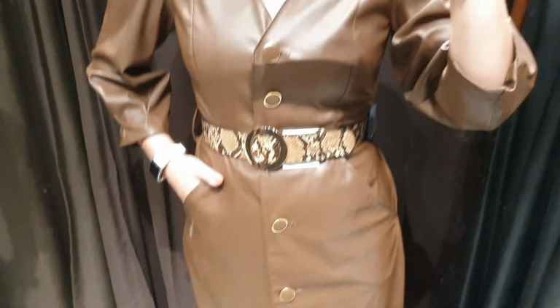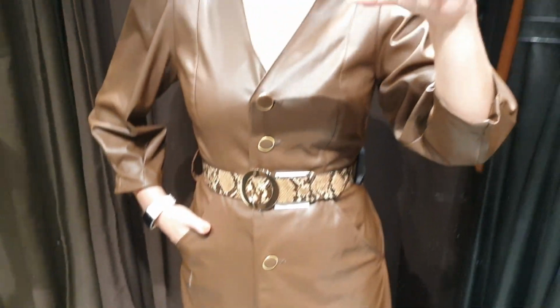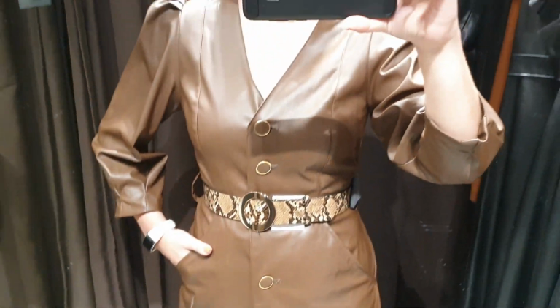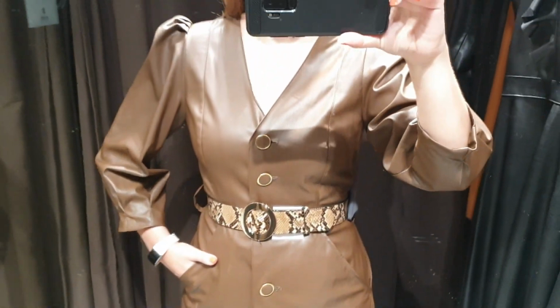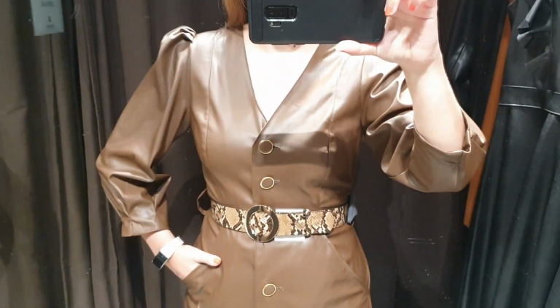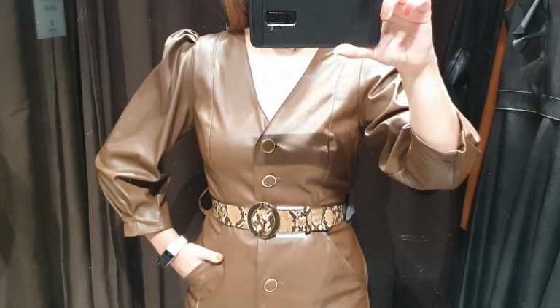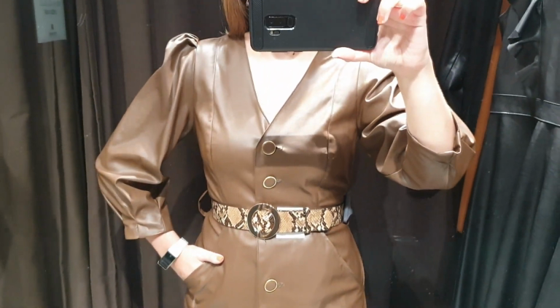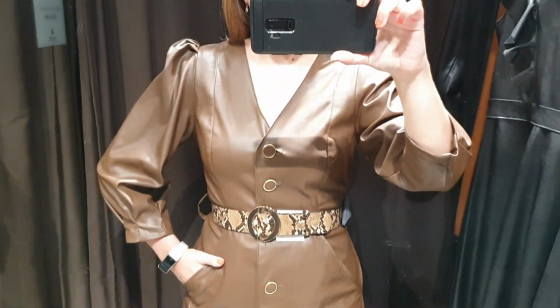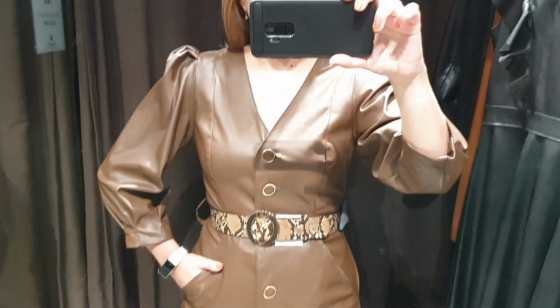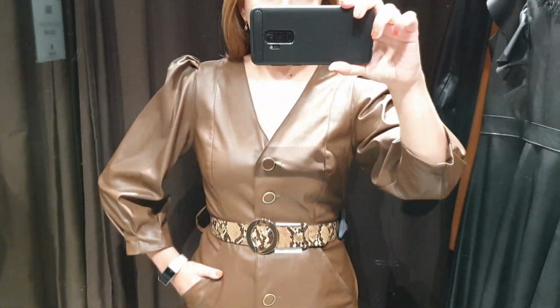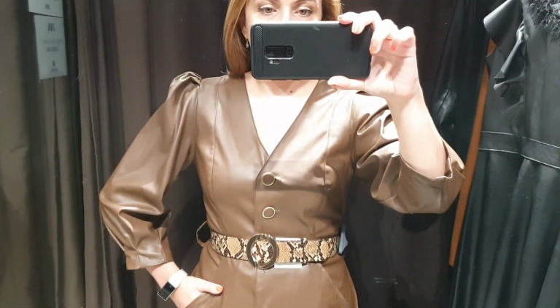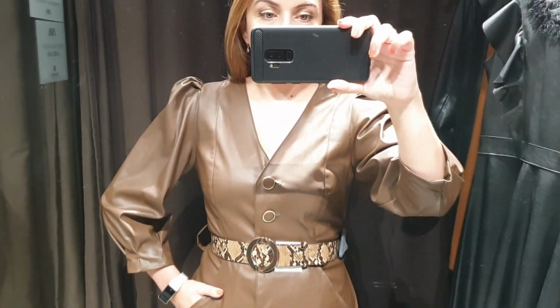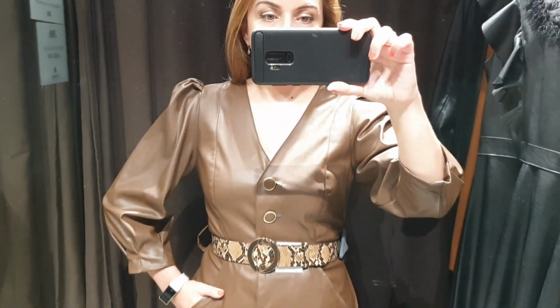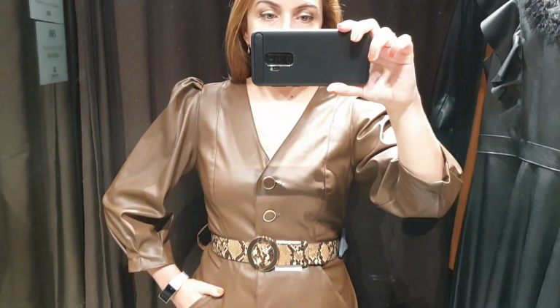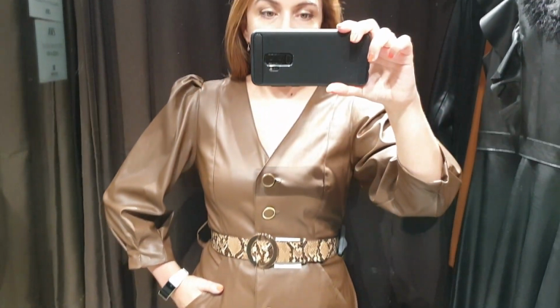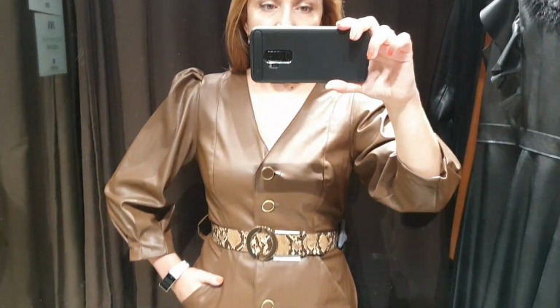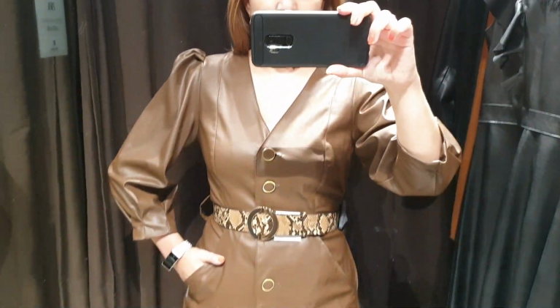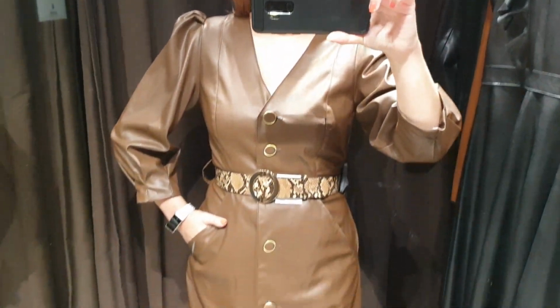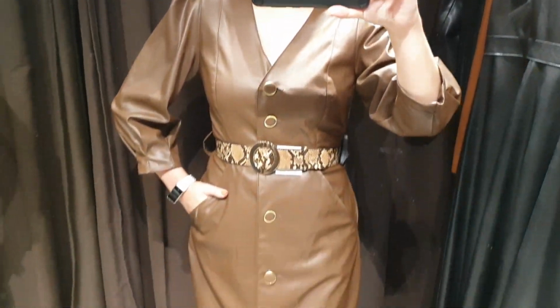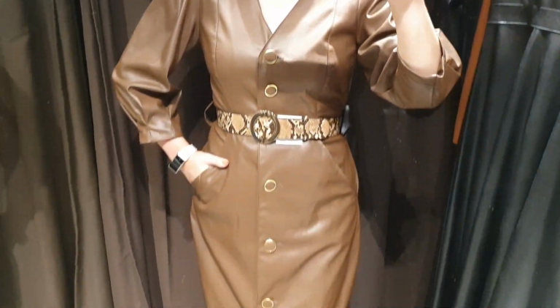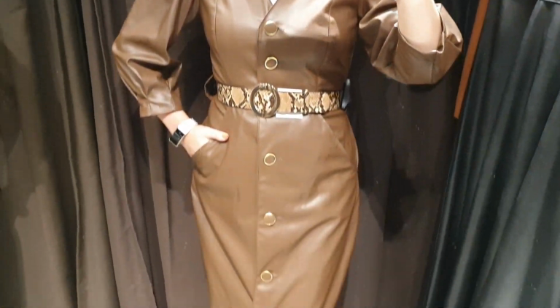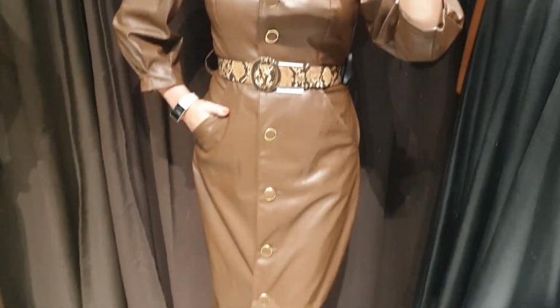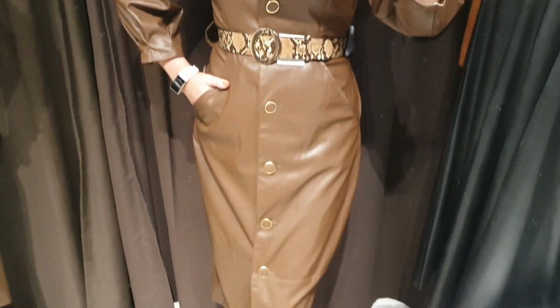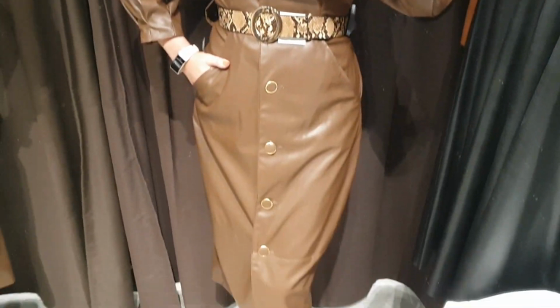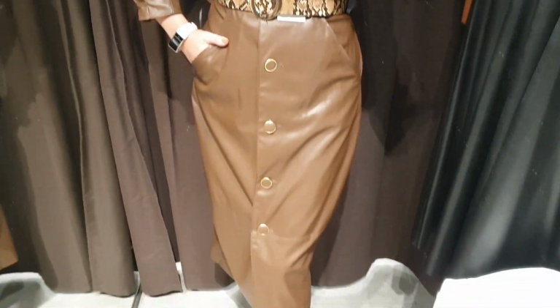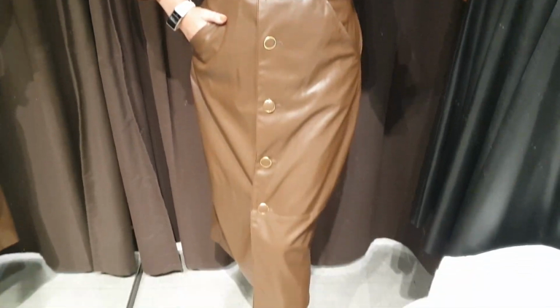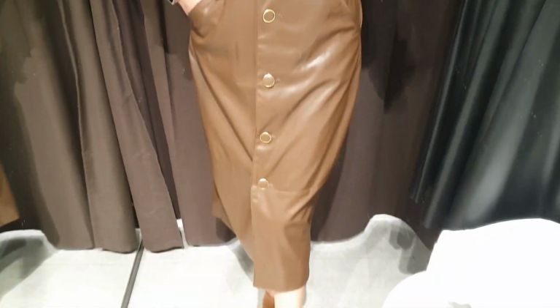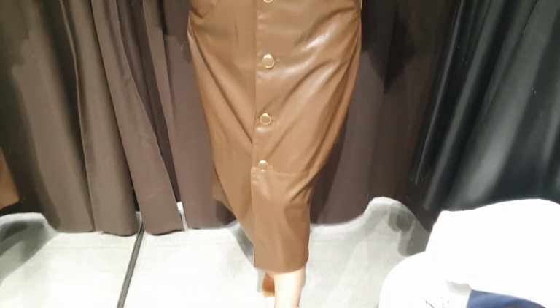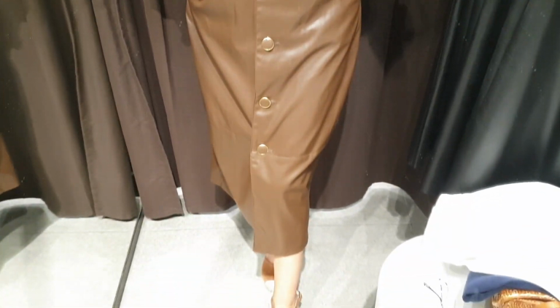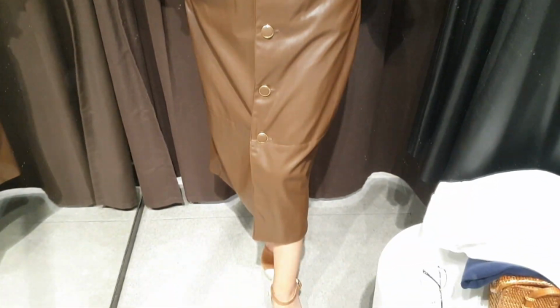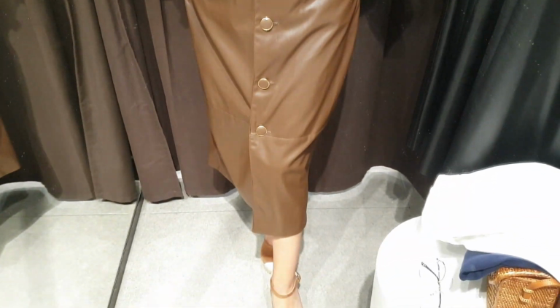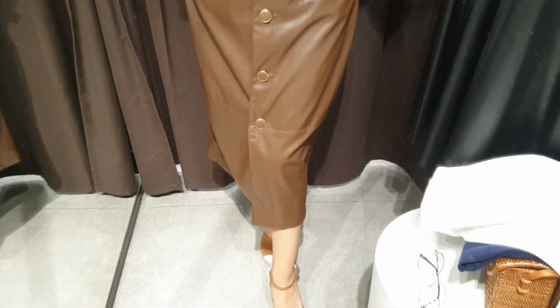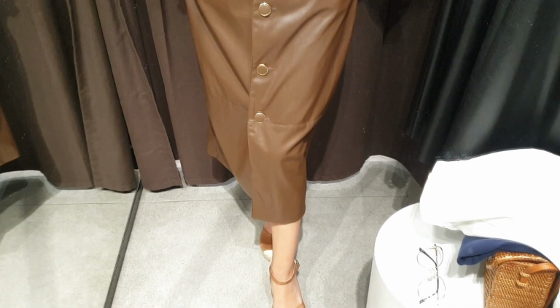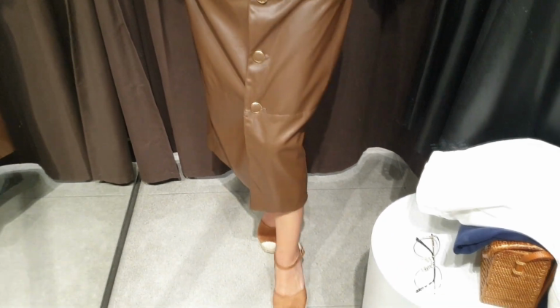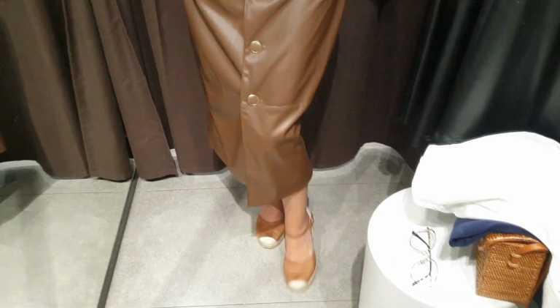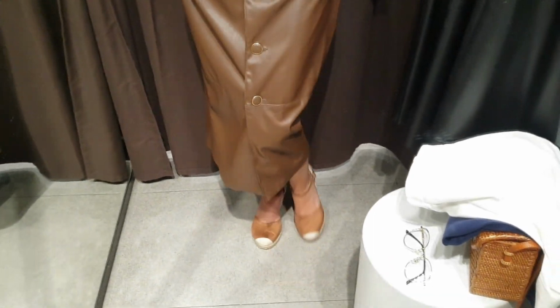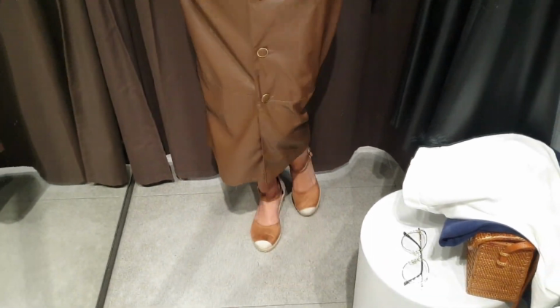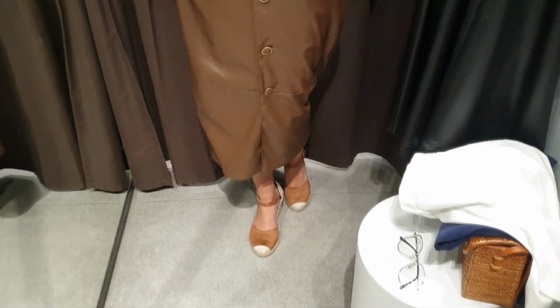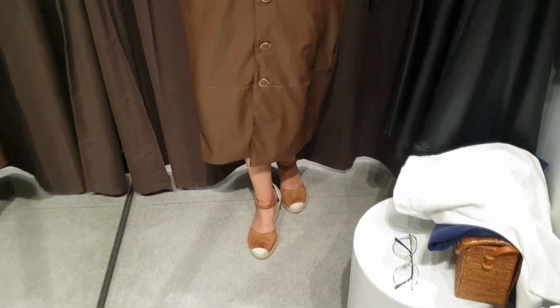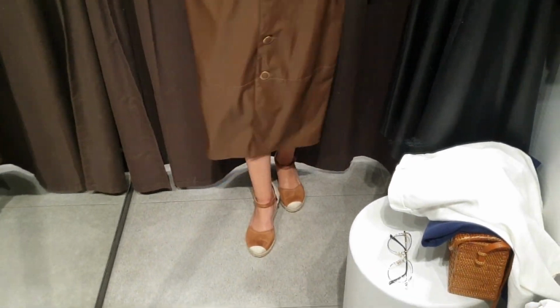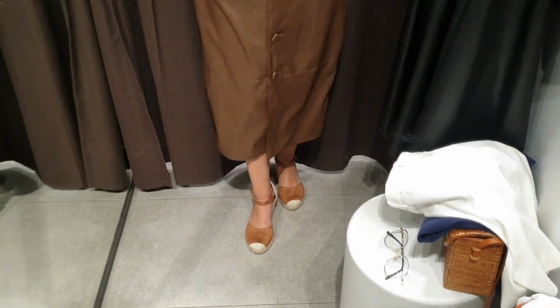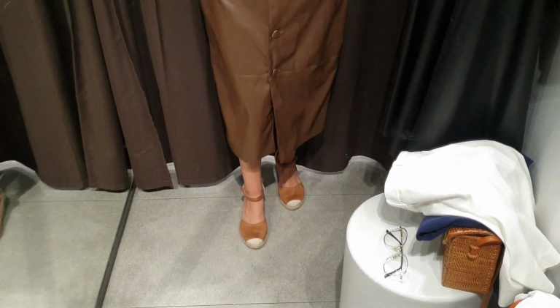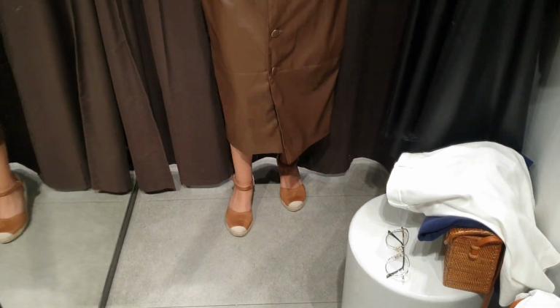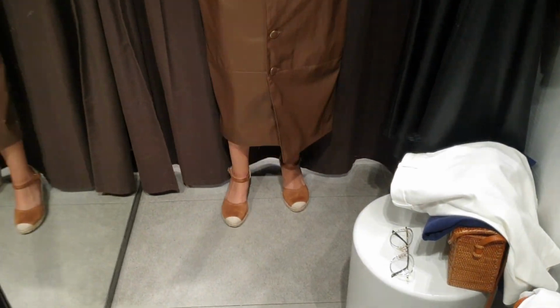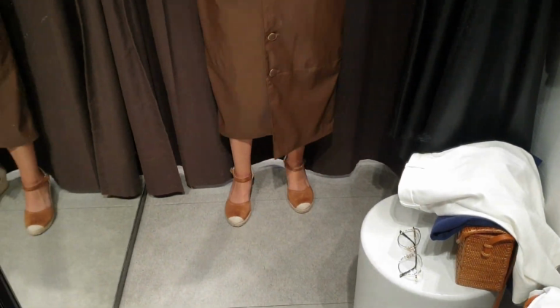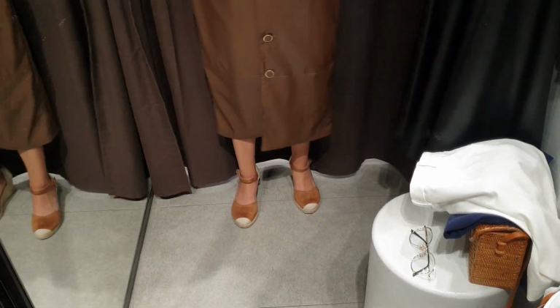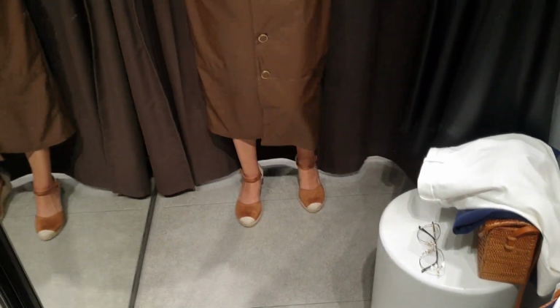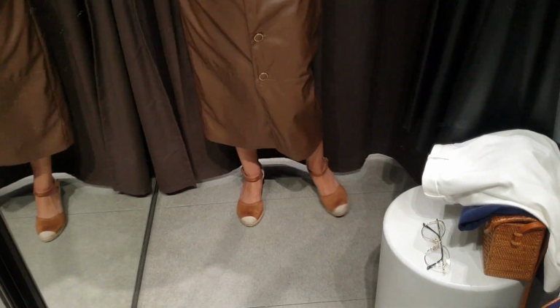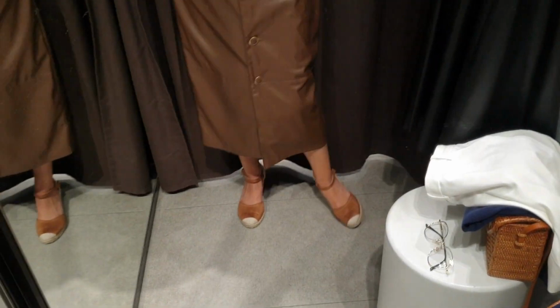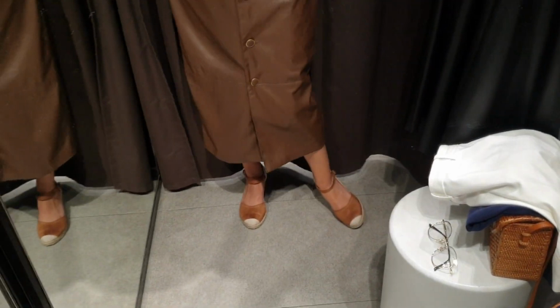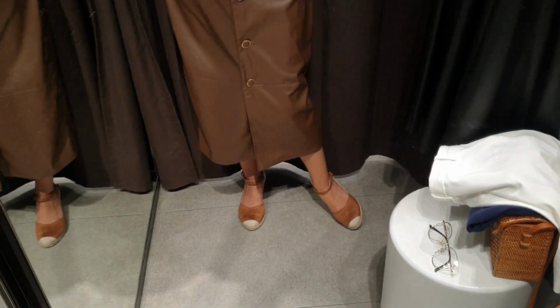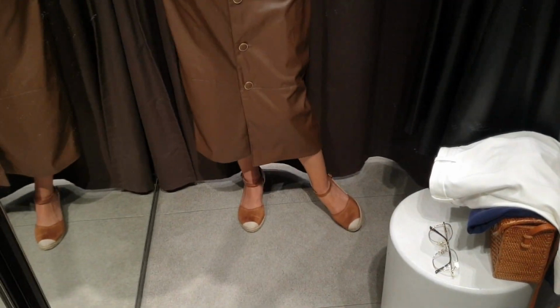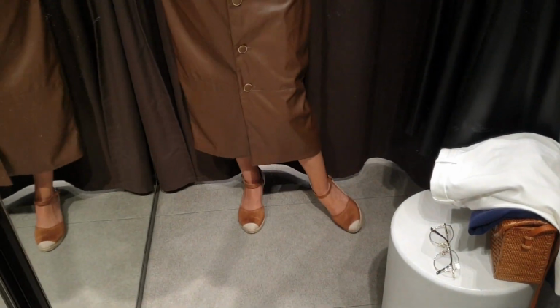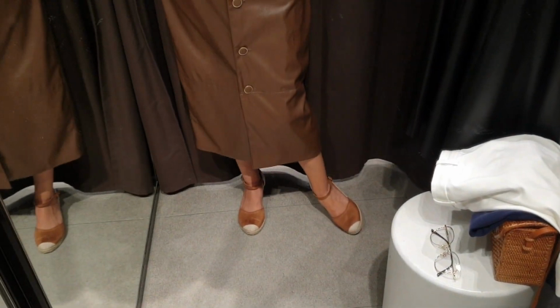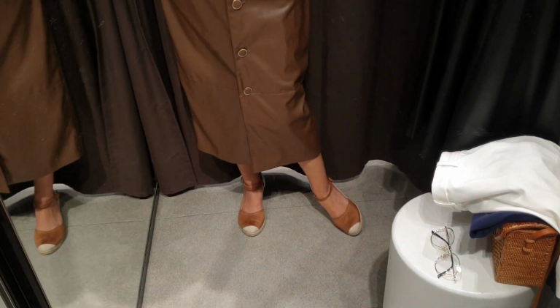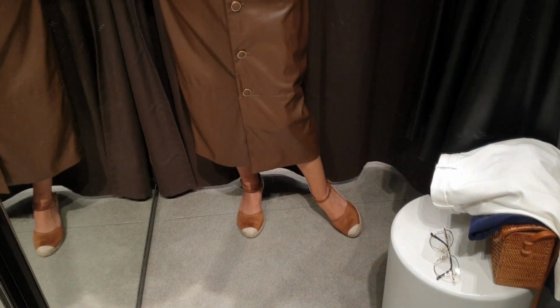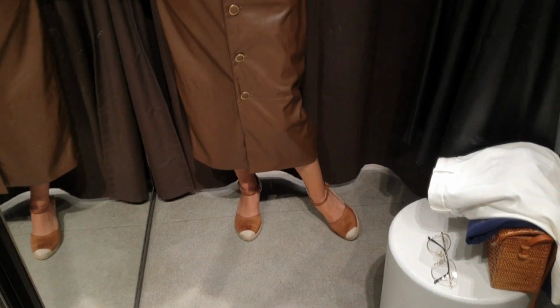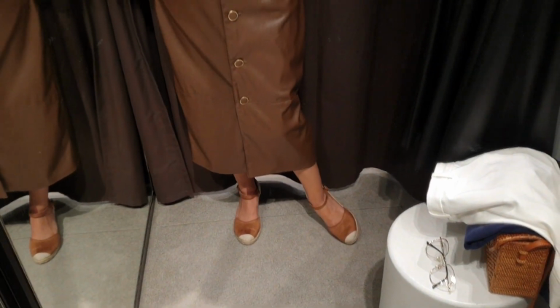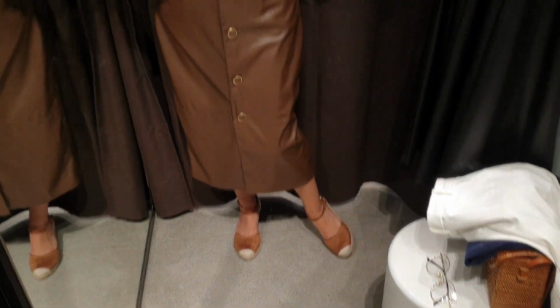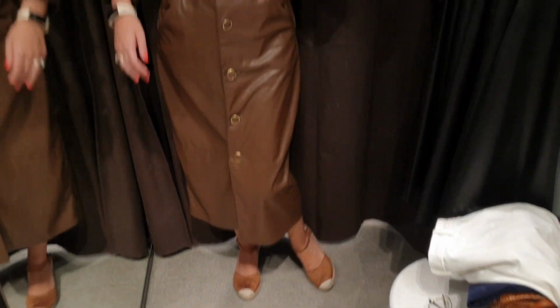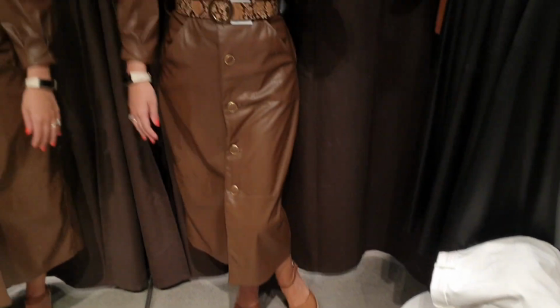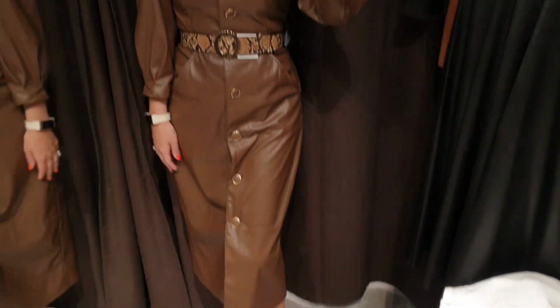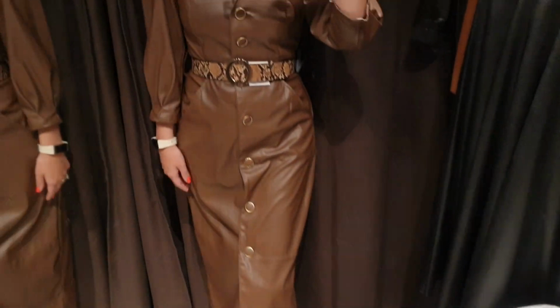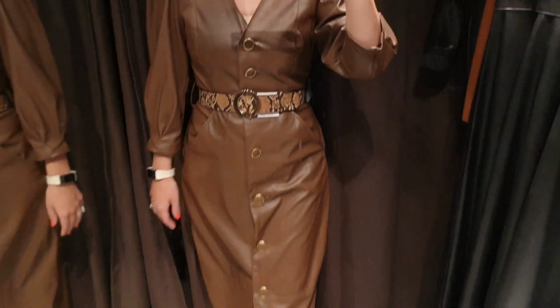I like this dress so much. Here I'm wearing a small size and I think it's the right size for me.